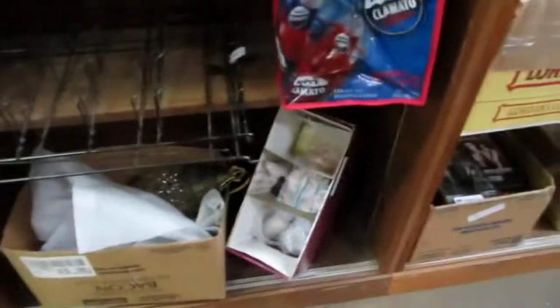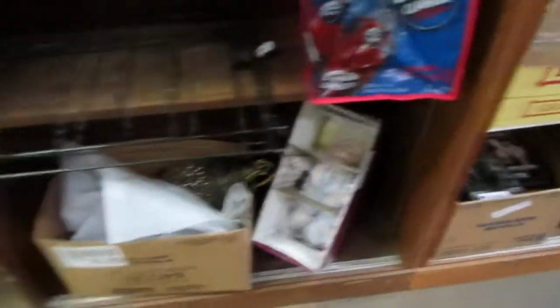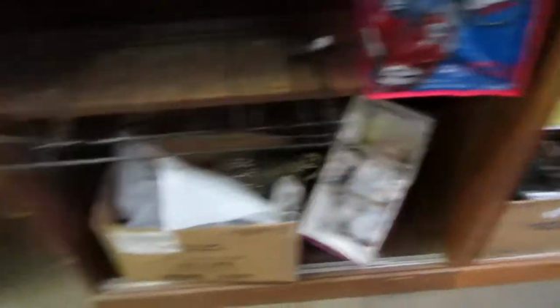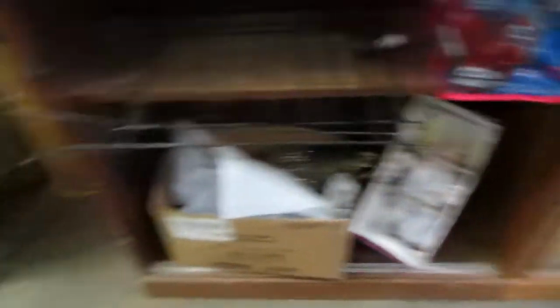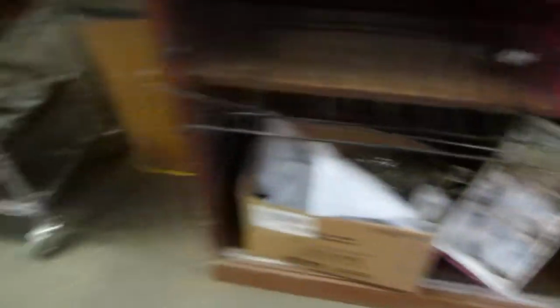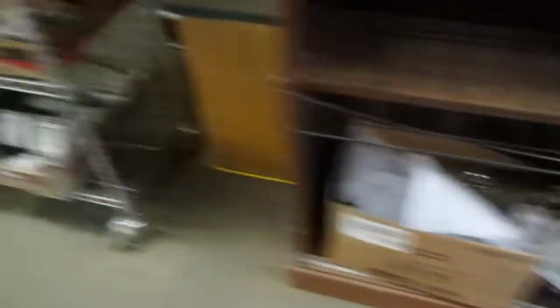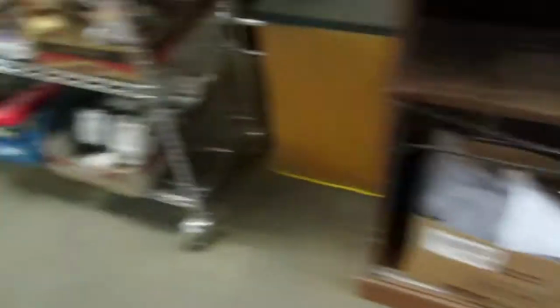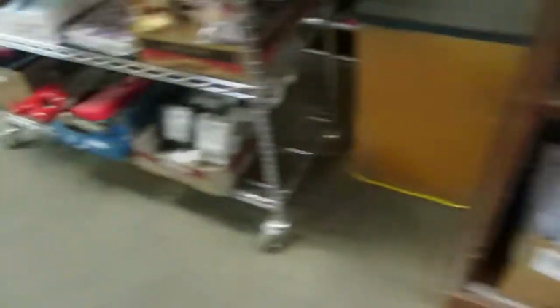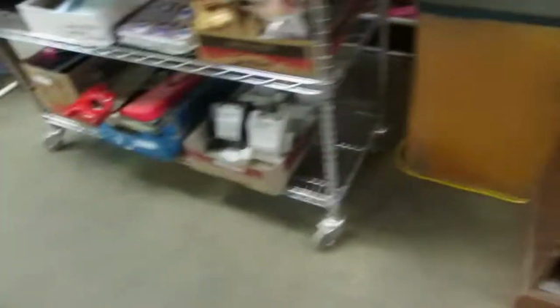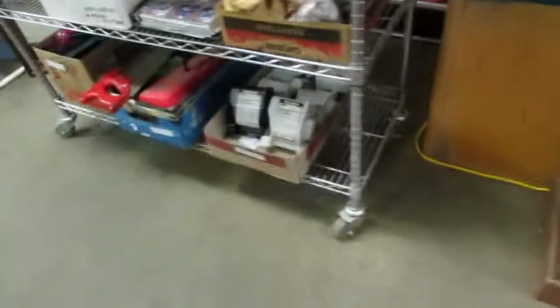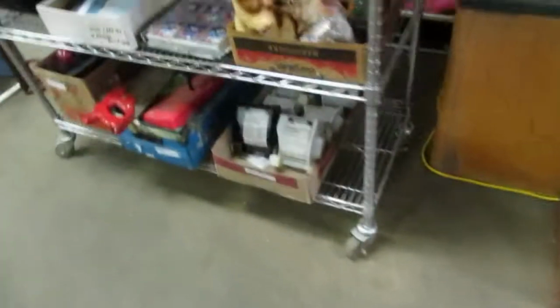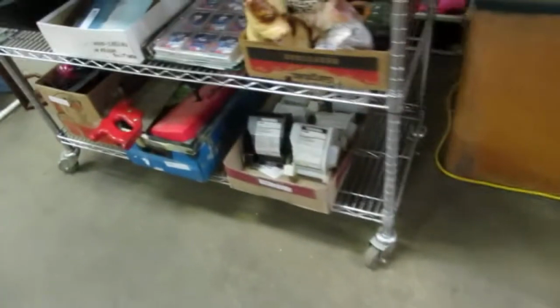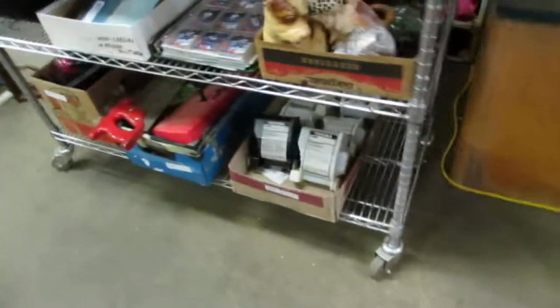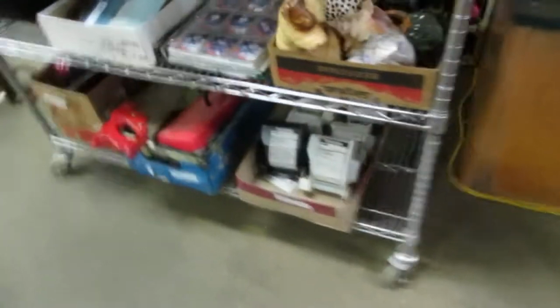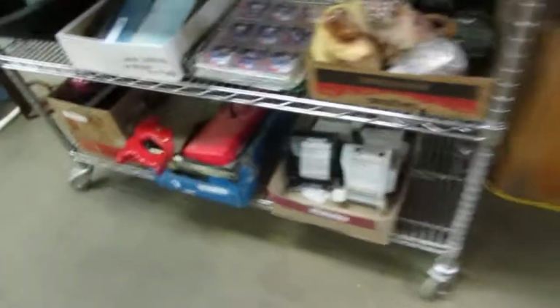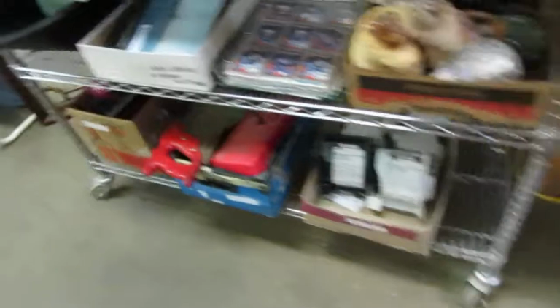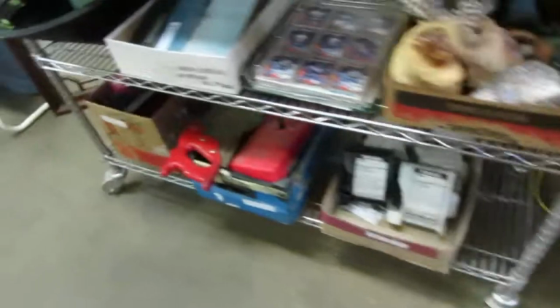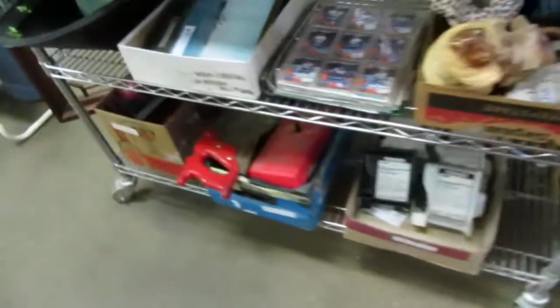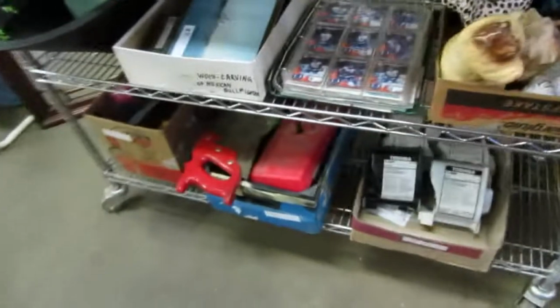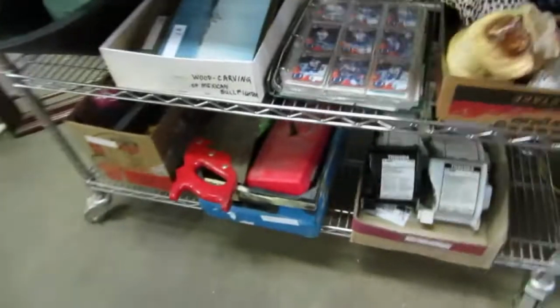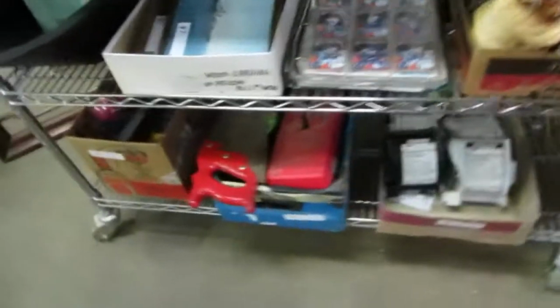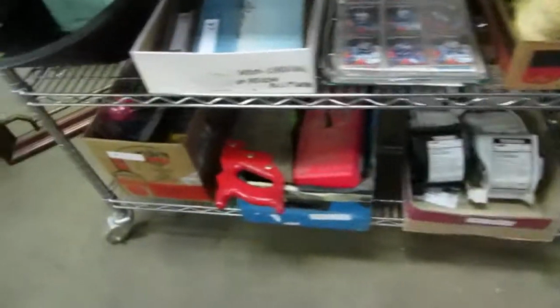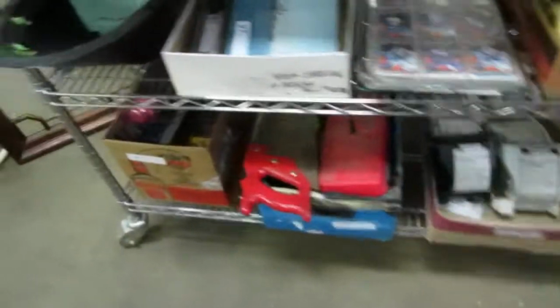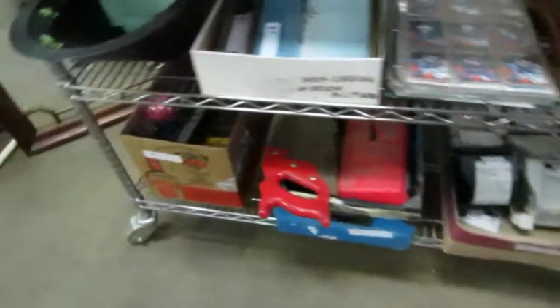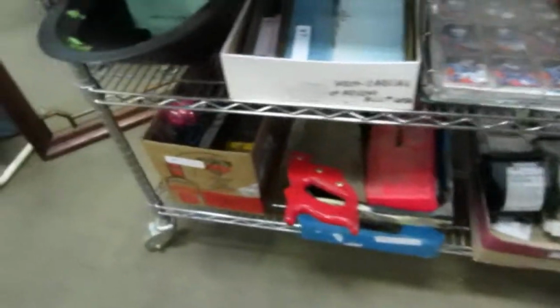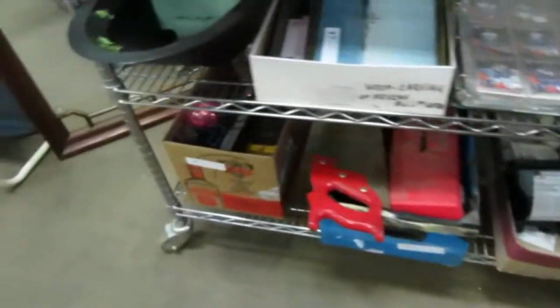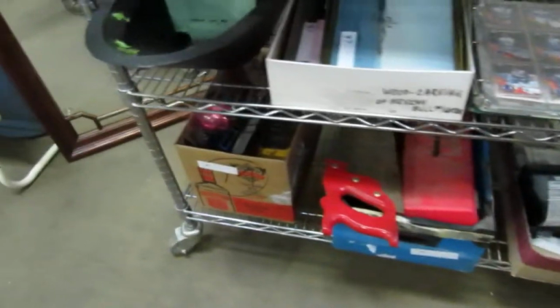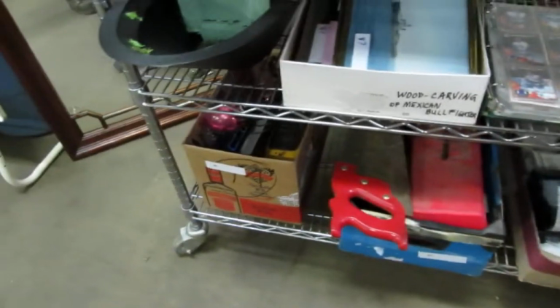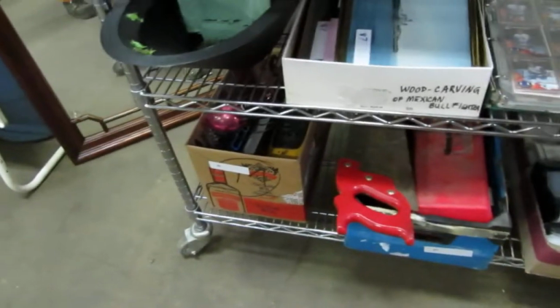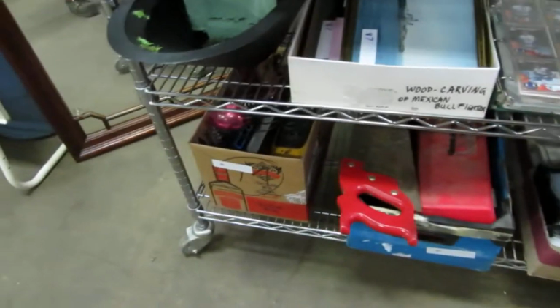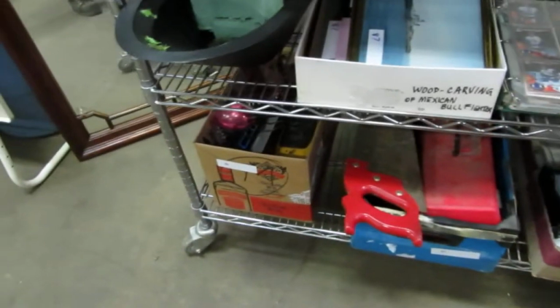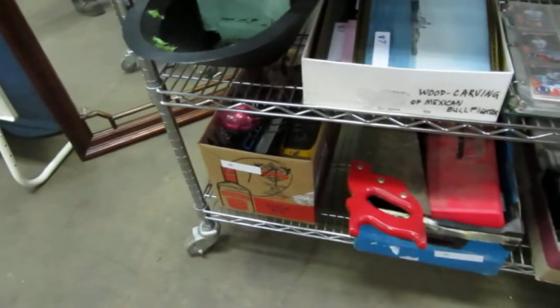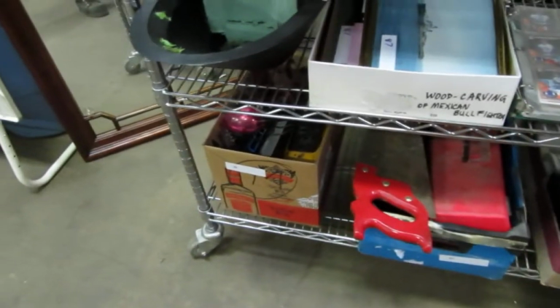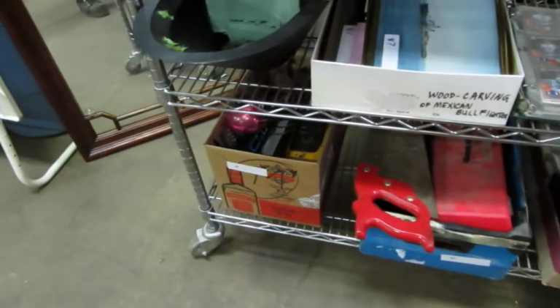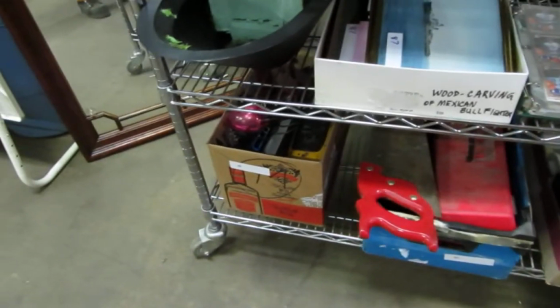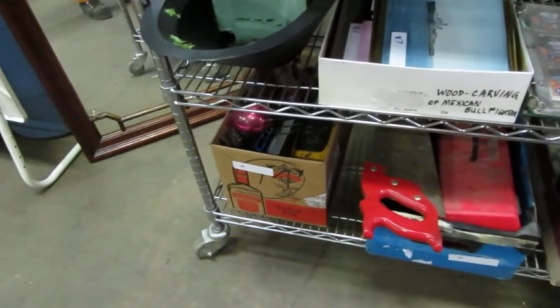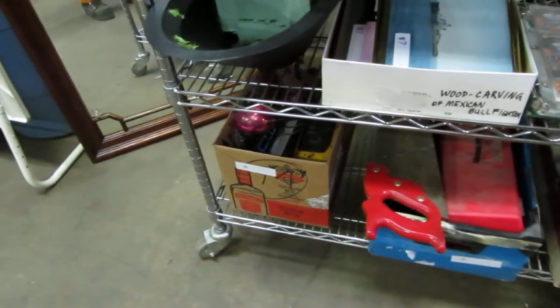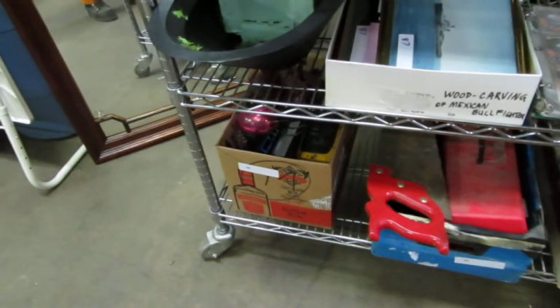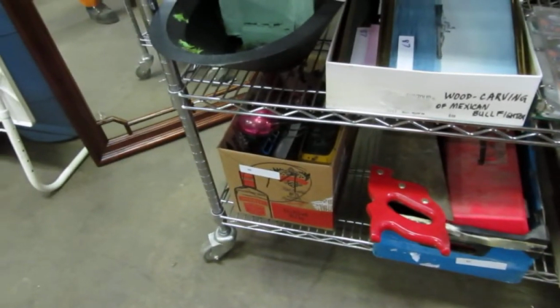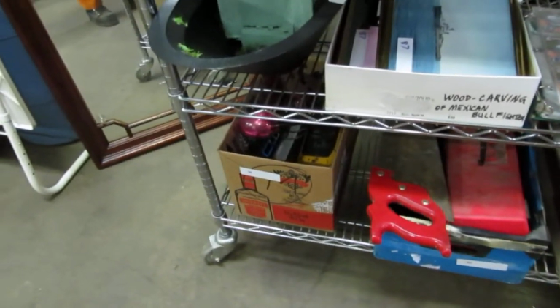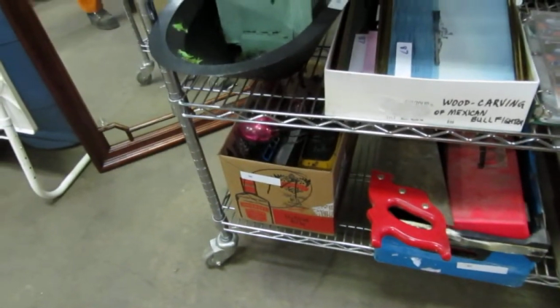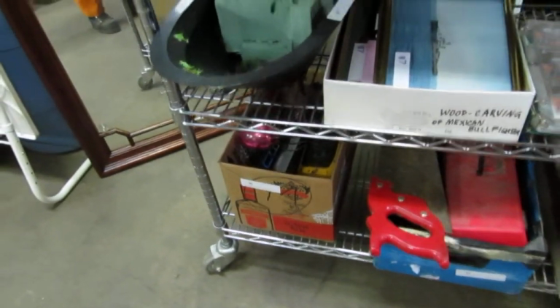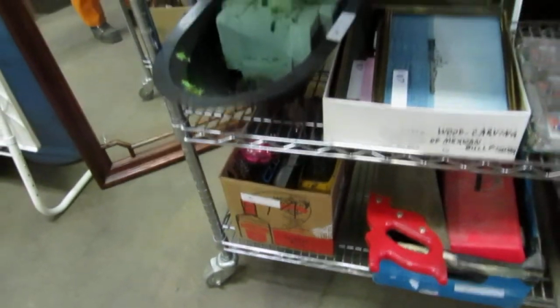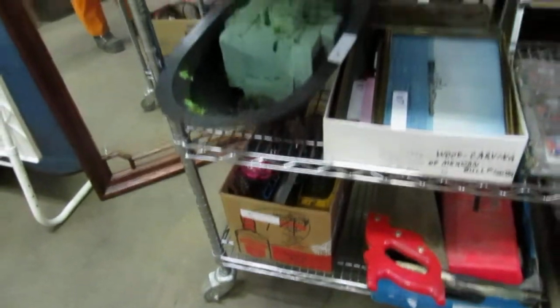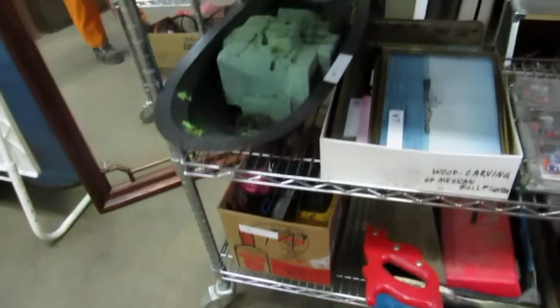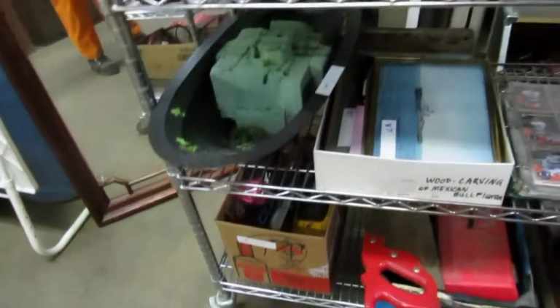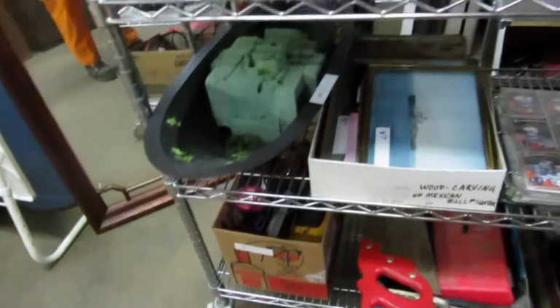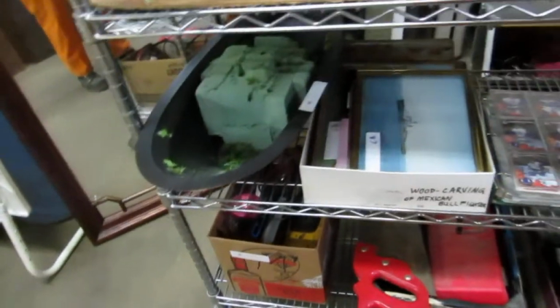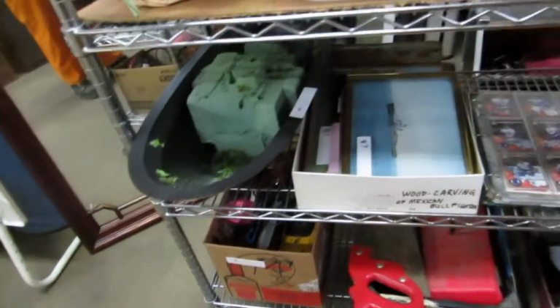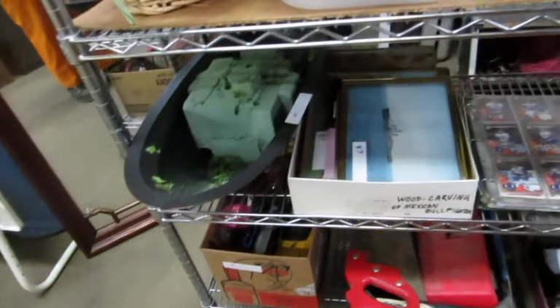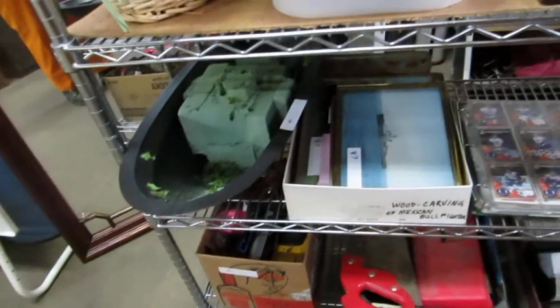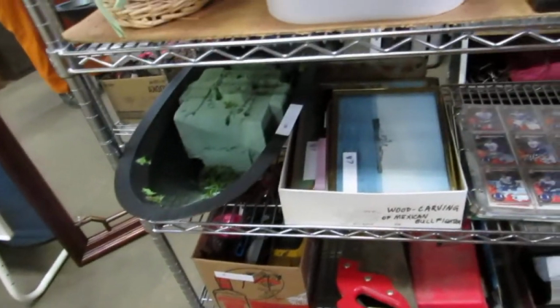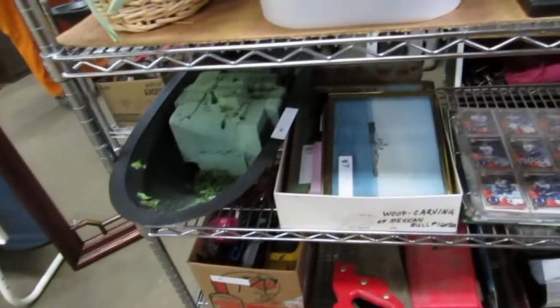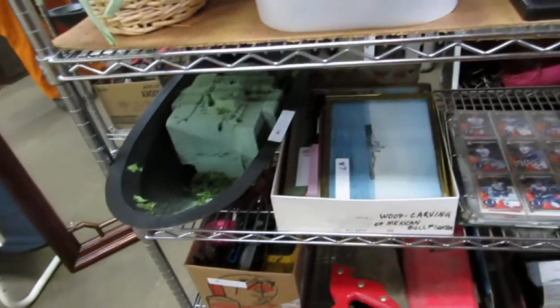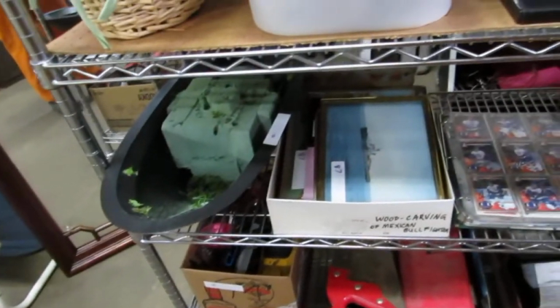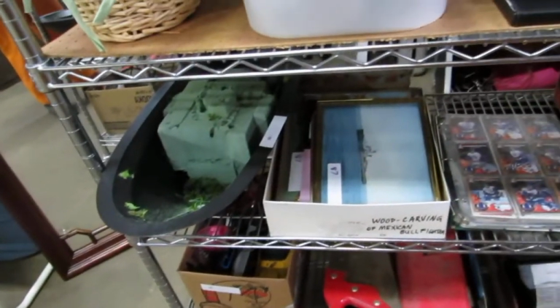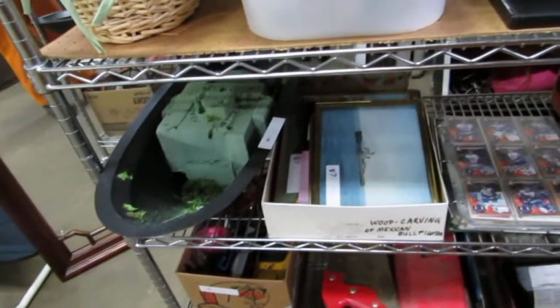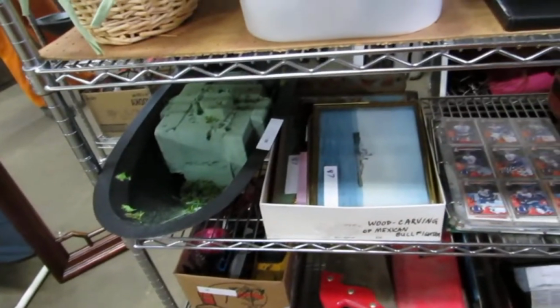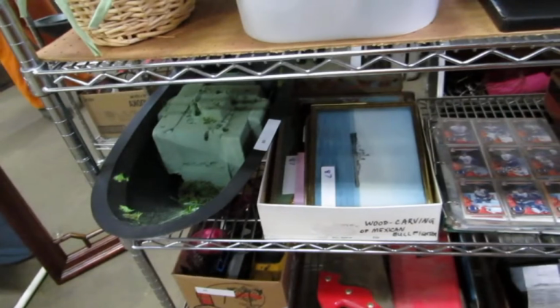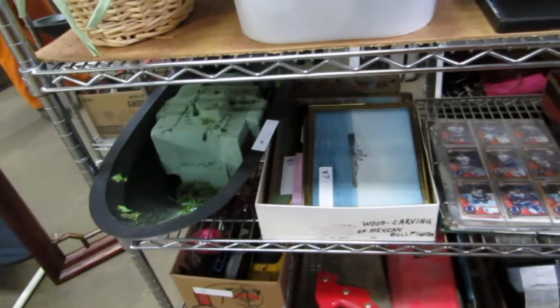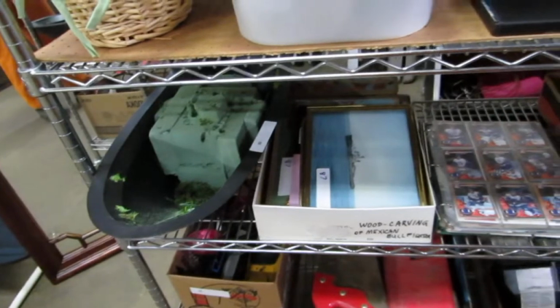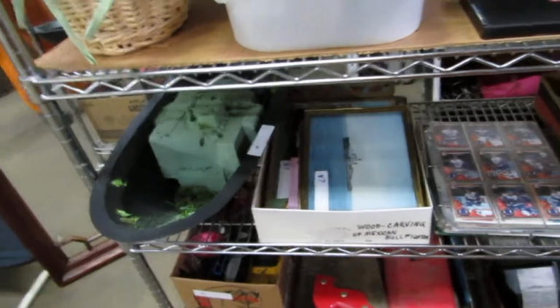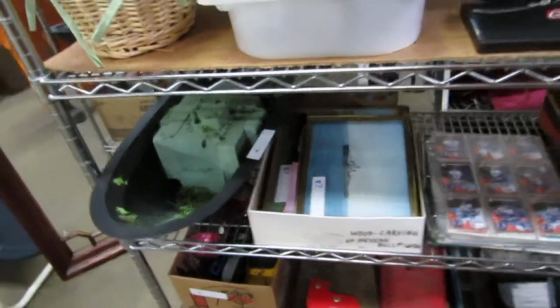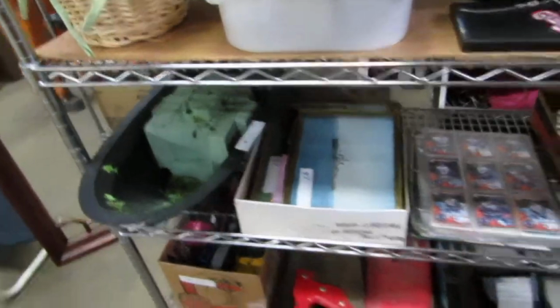We've got dolls, Toshiba, tools, electronics lot, picture frames on choice, and some pictures.